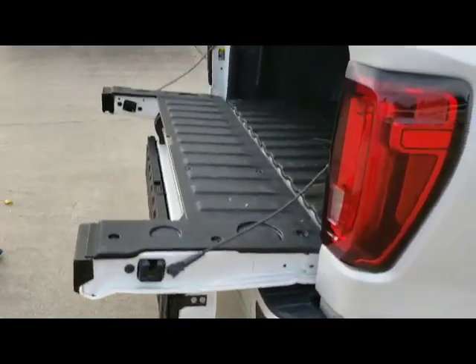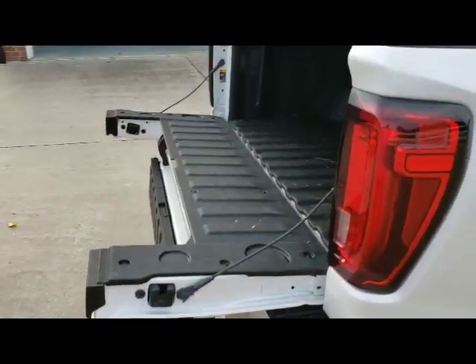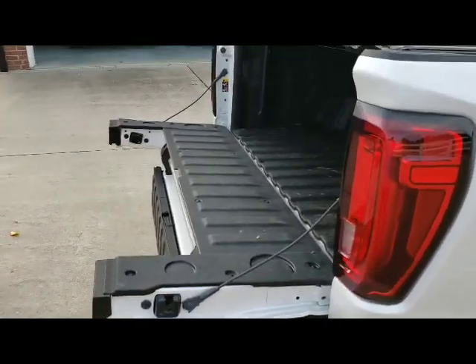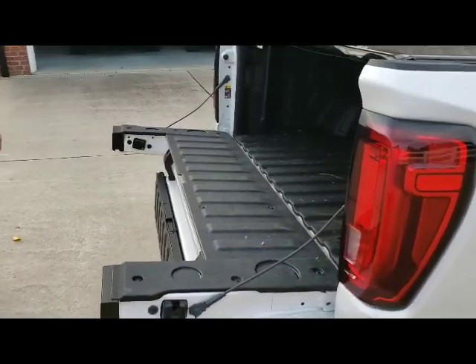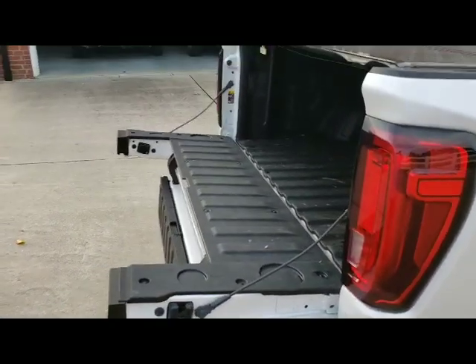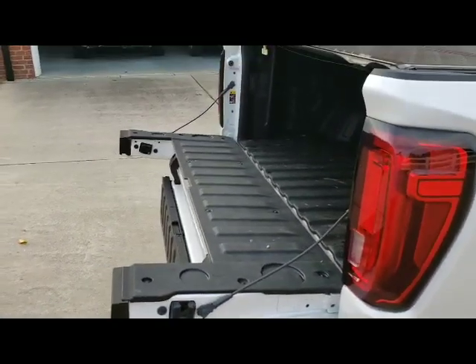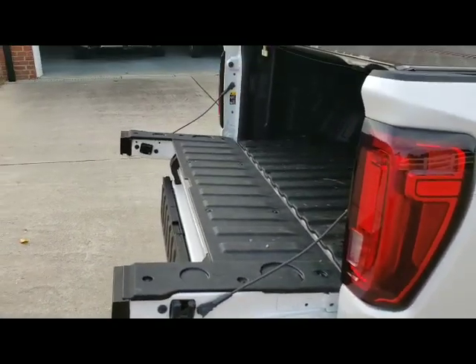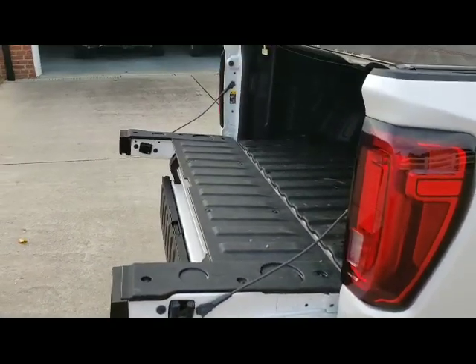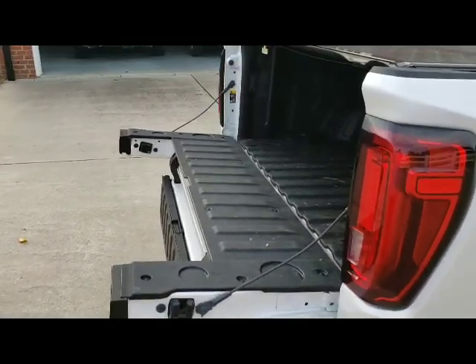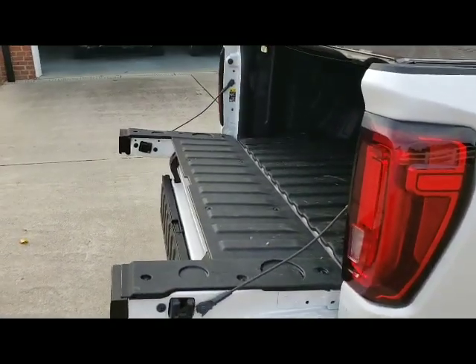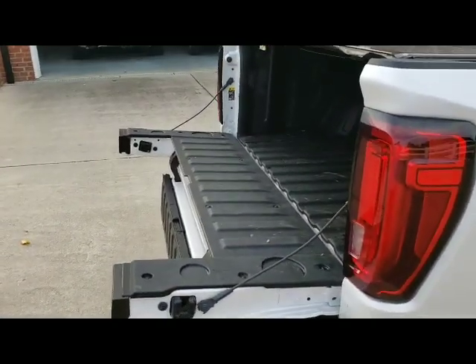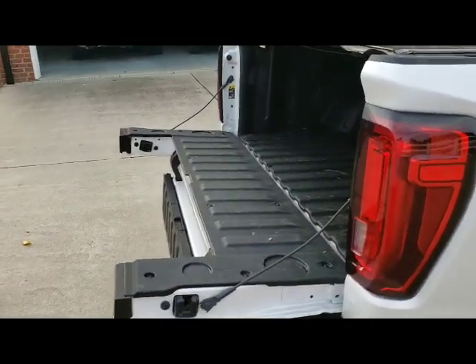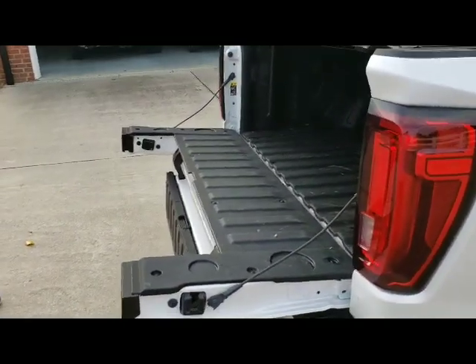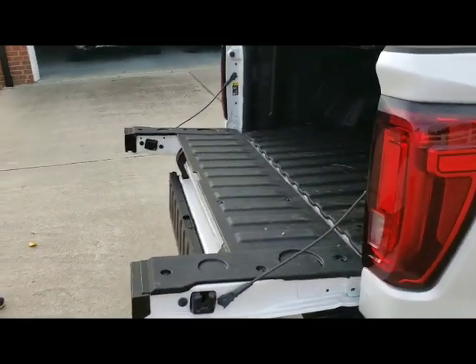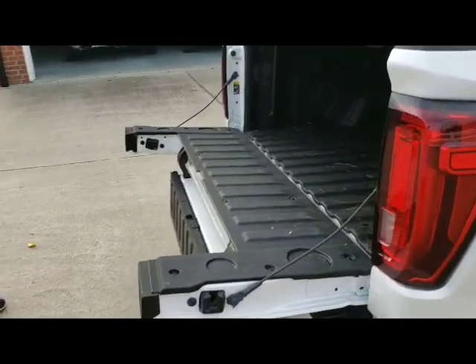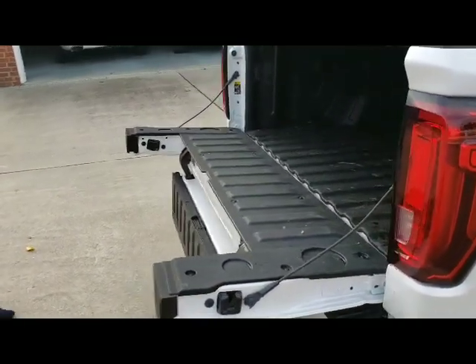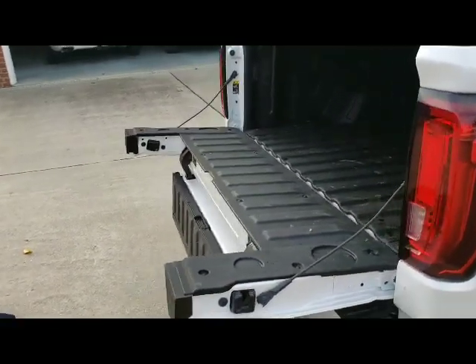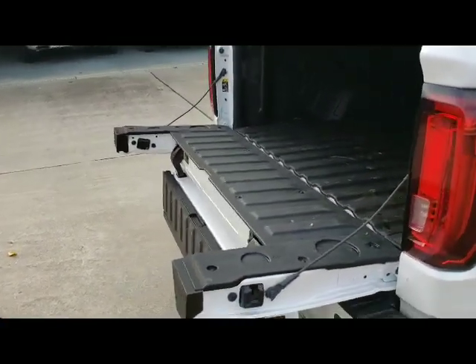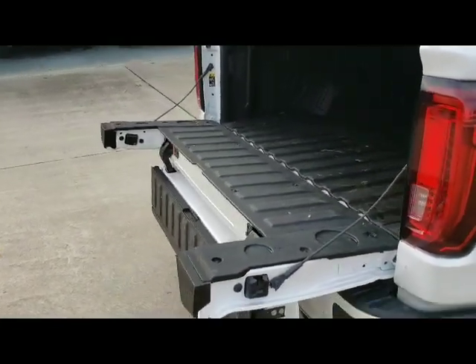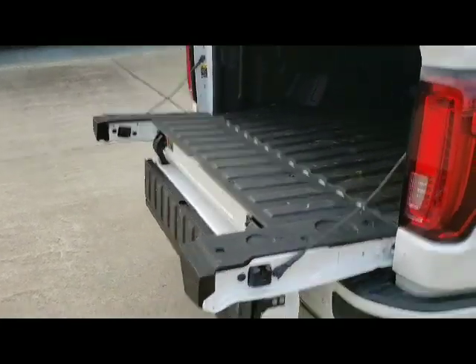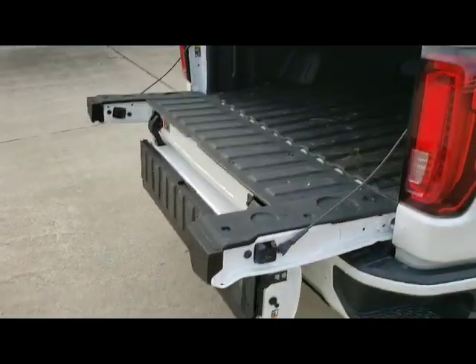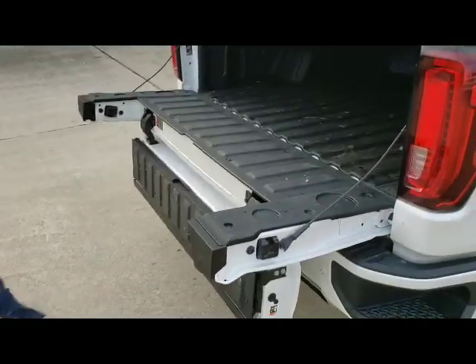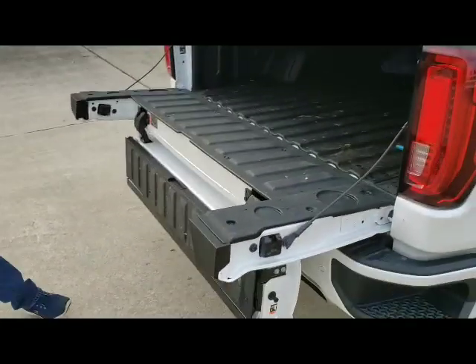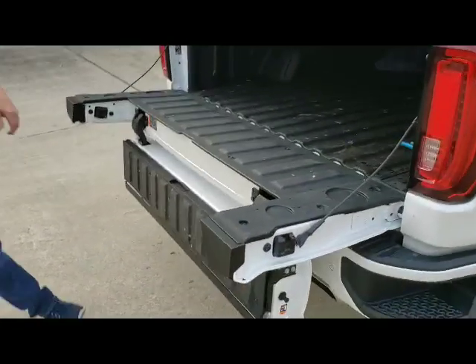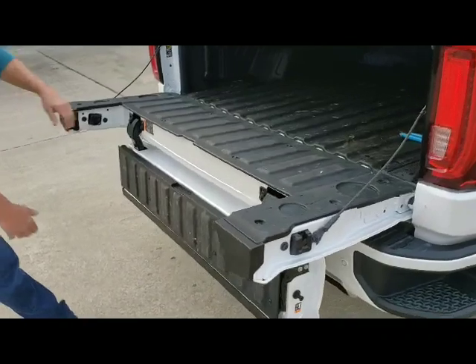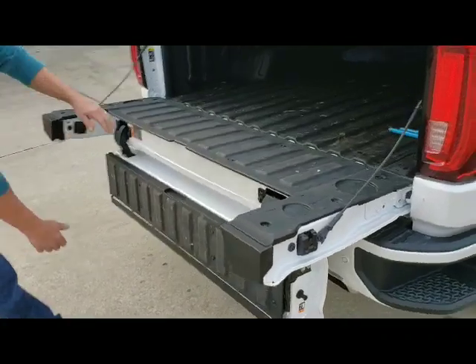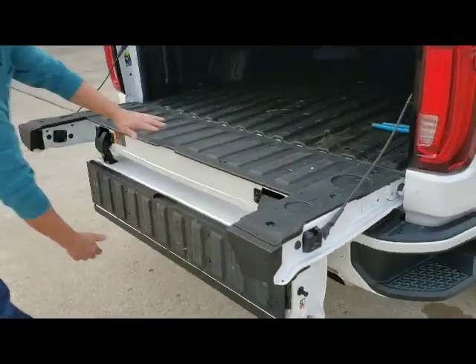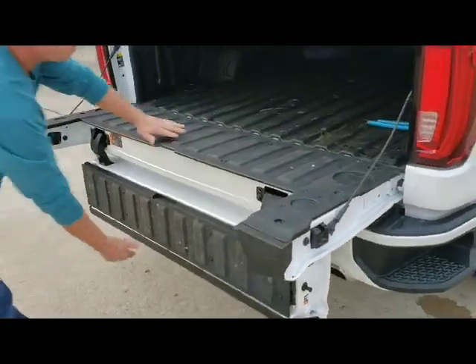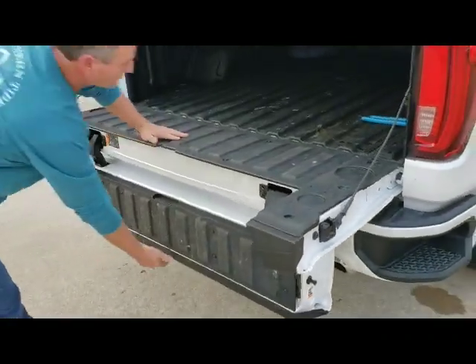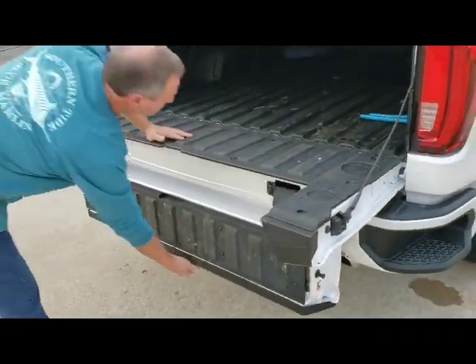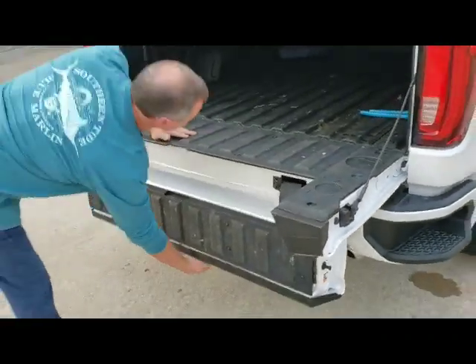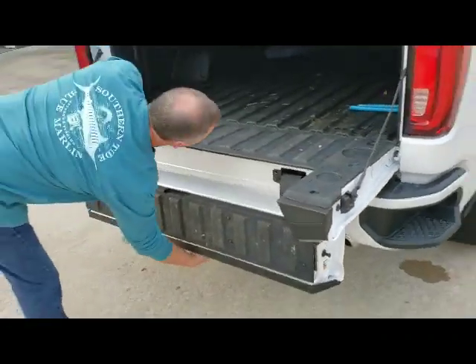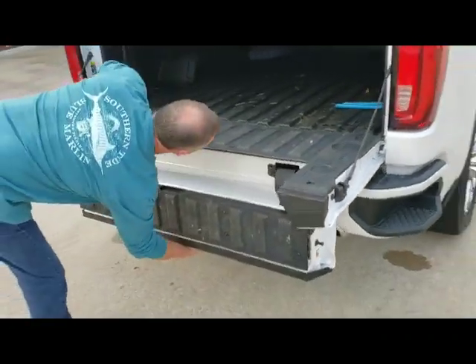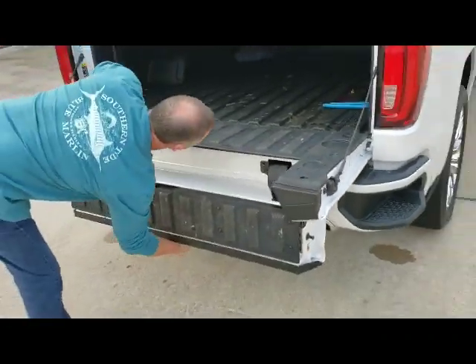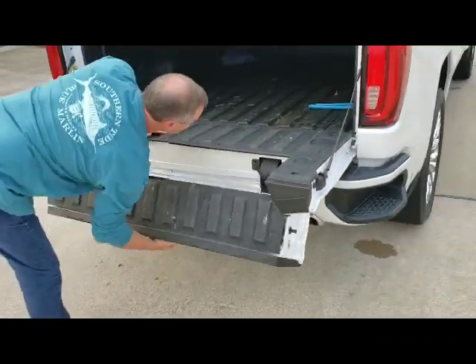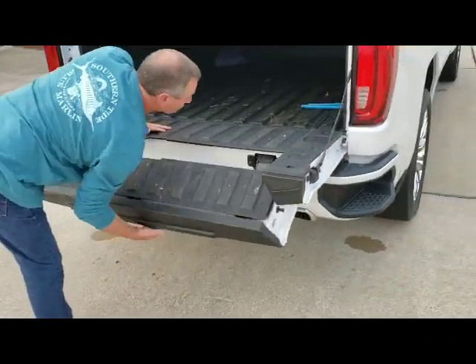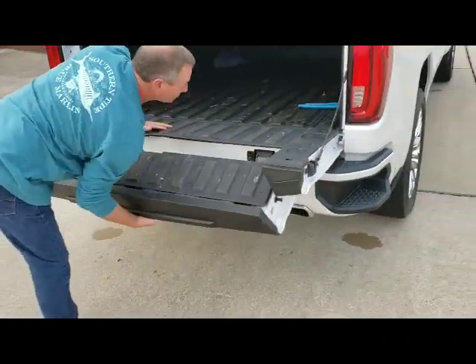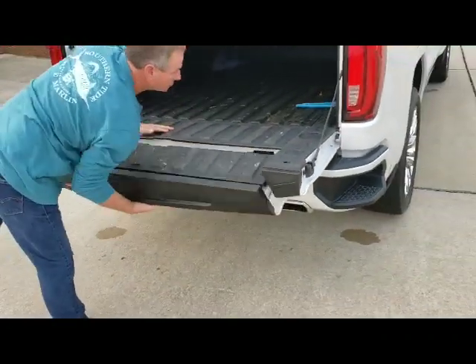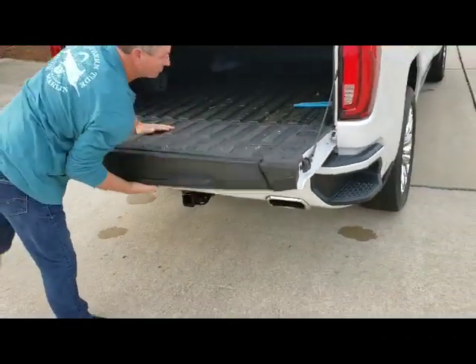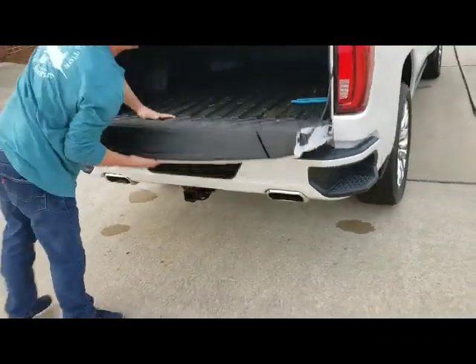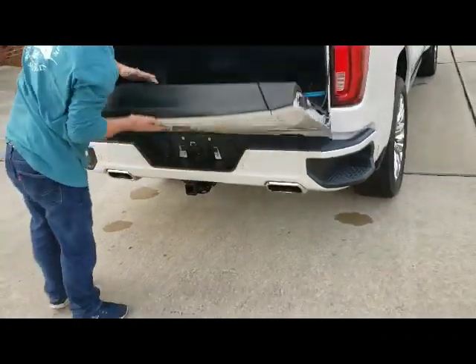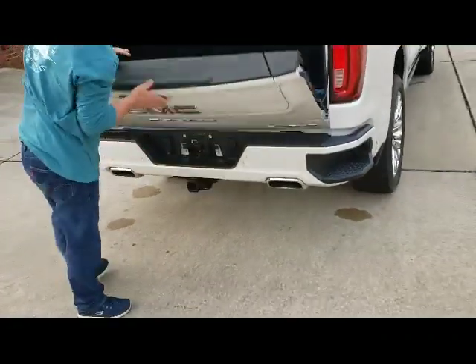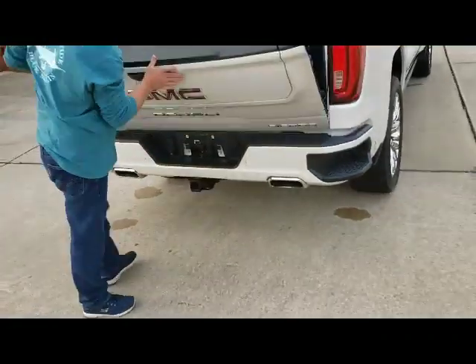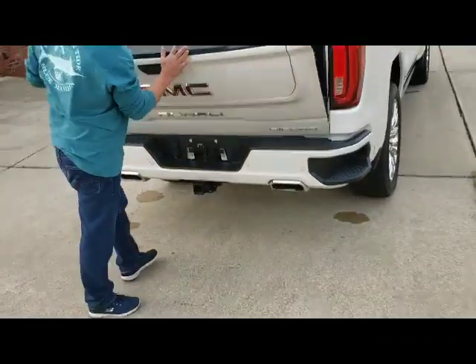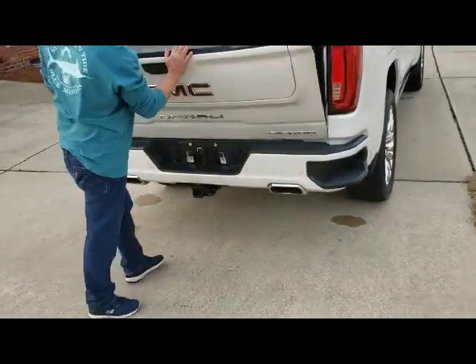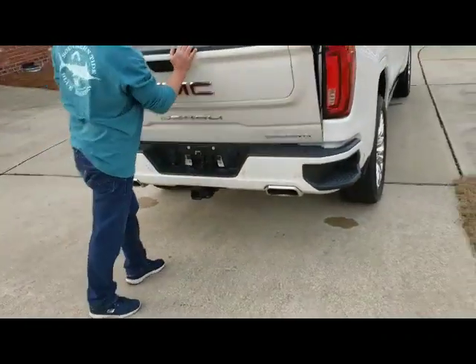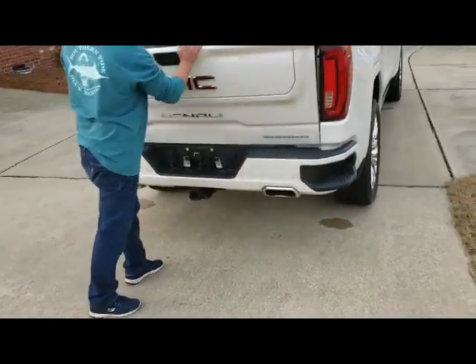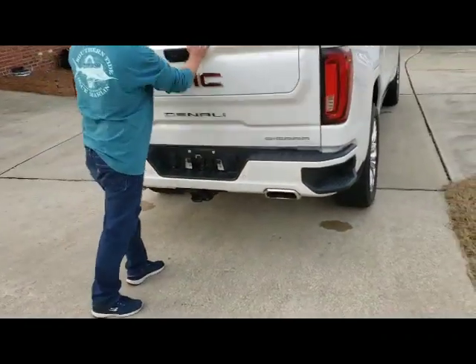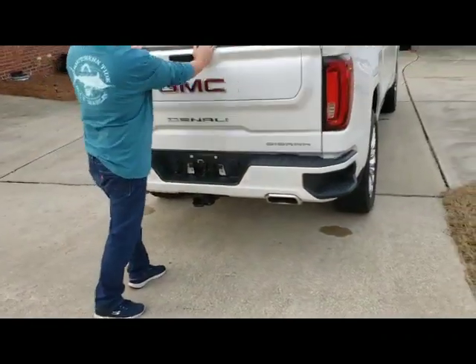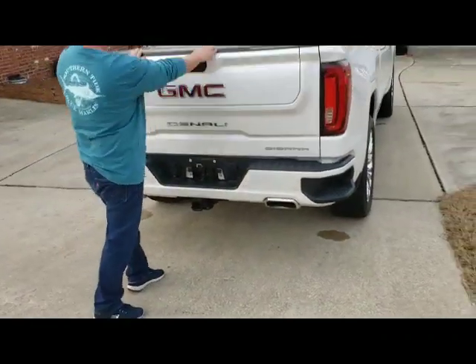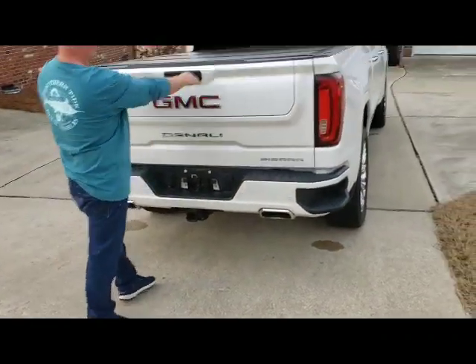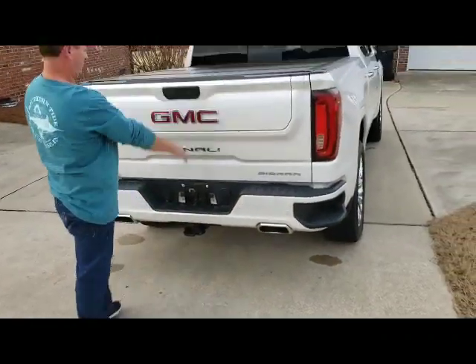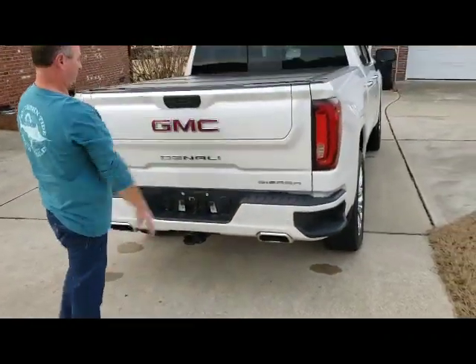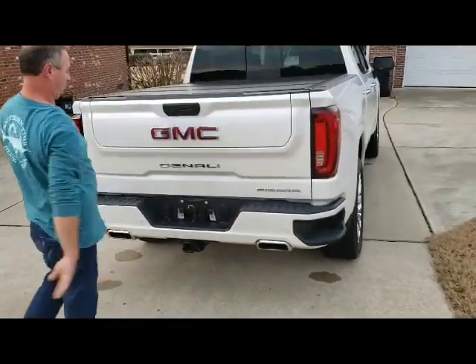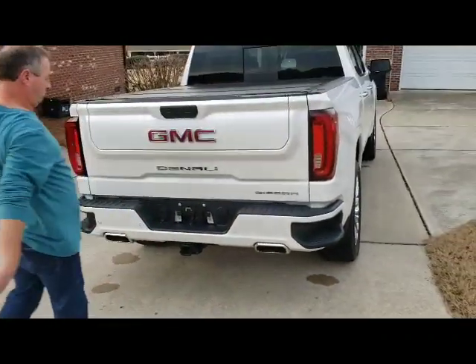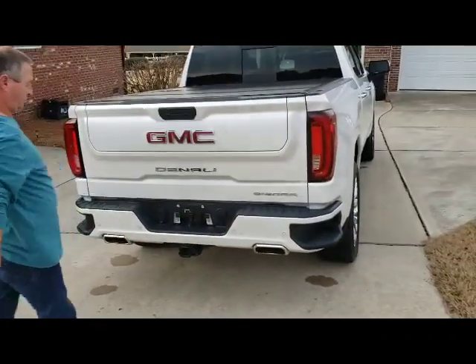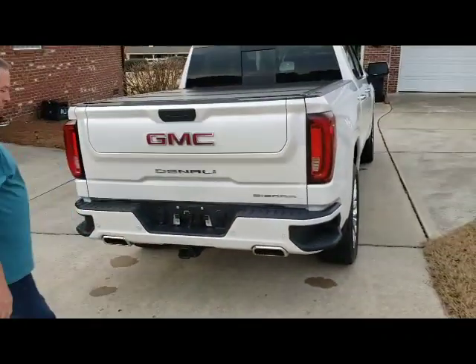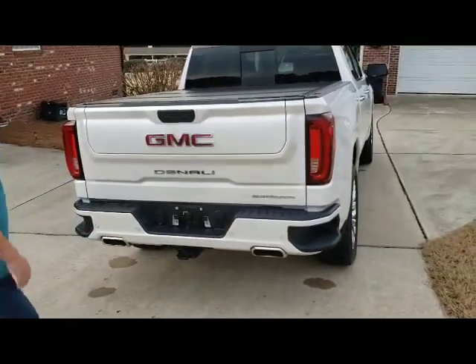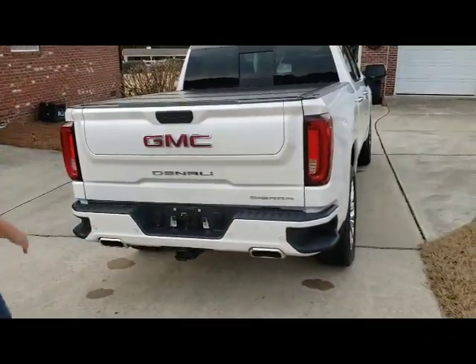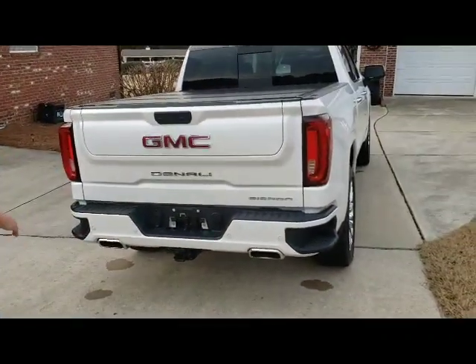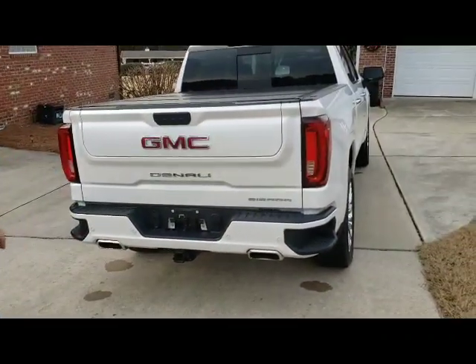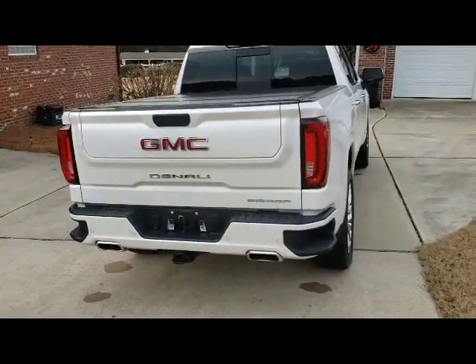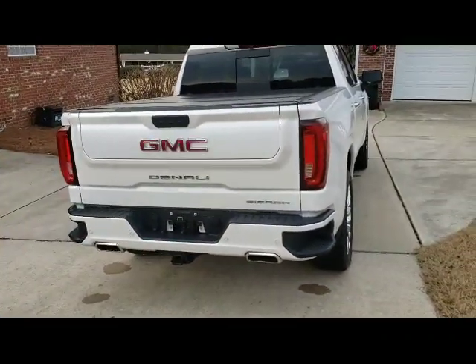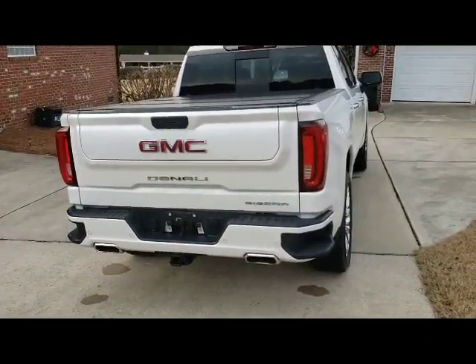Simple as that, guys. That's how our split gate override switch protects your 1500 or 2500 GMC truck.